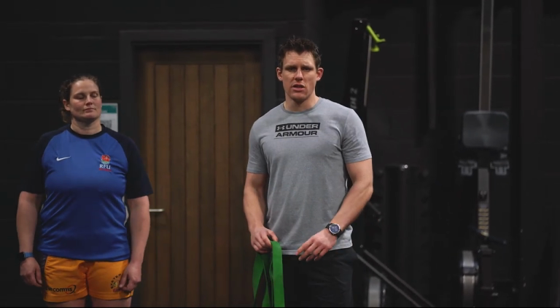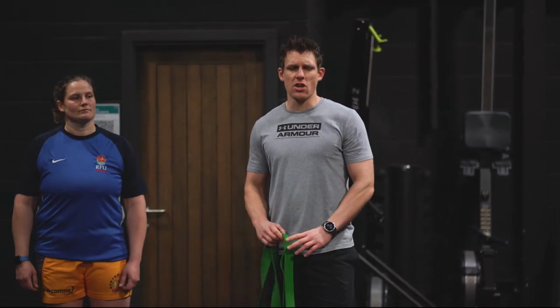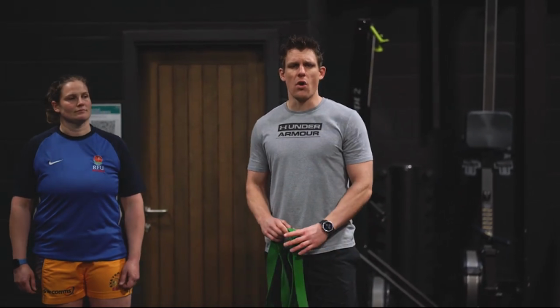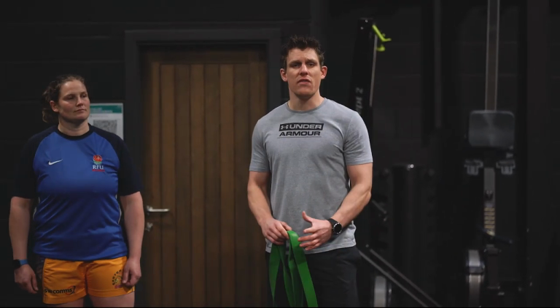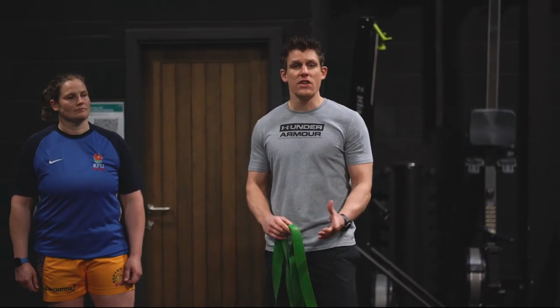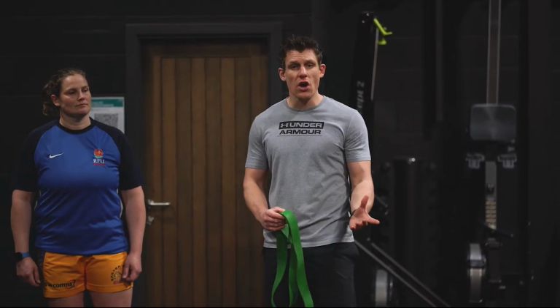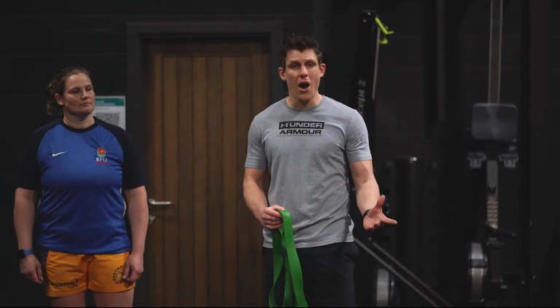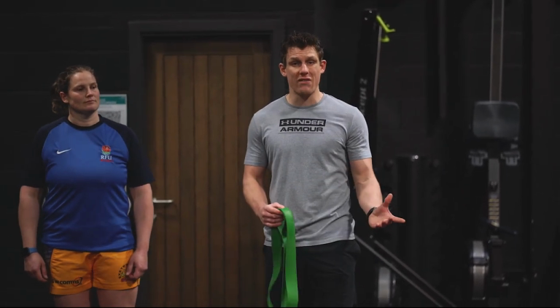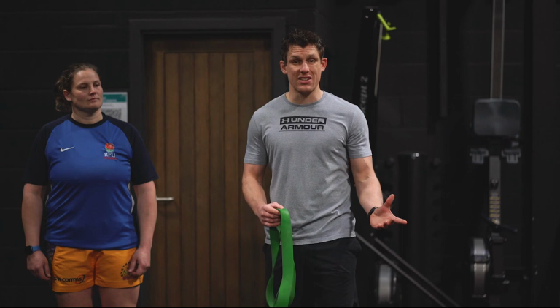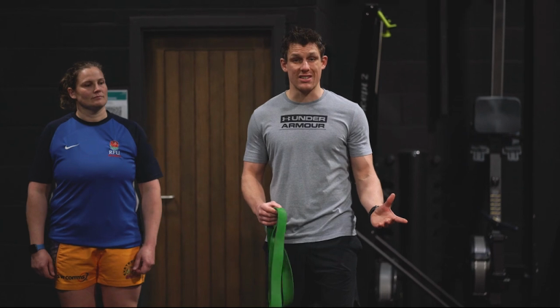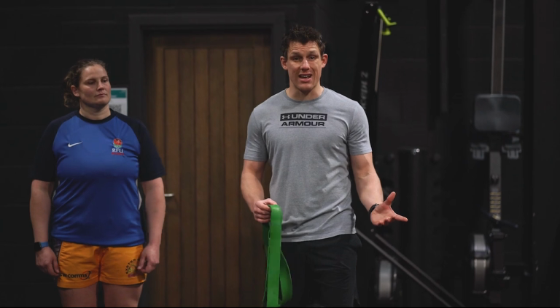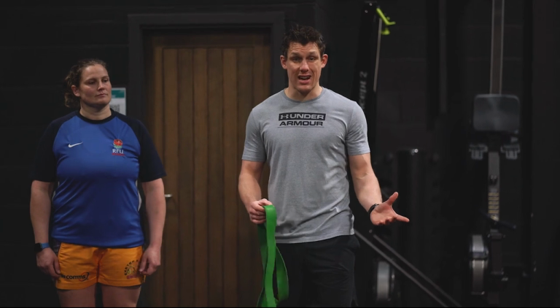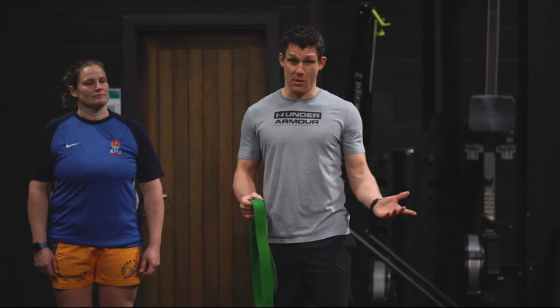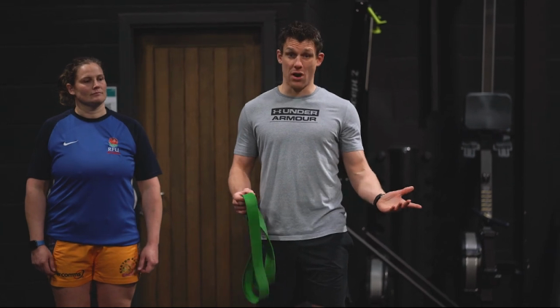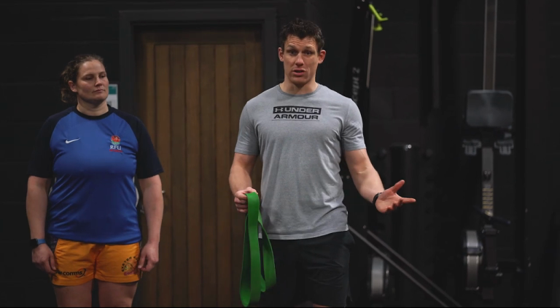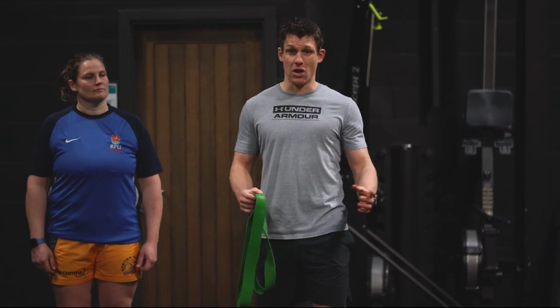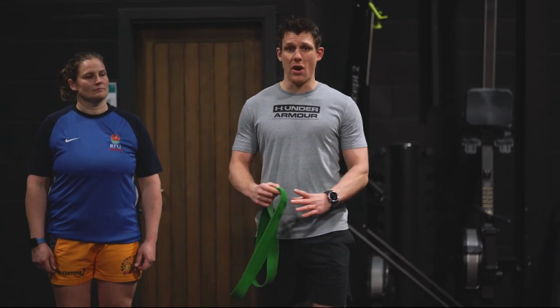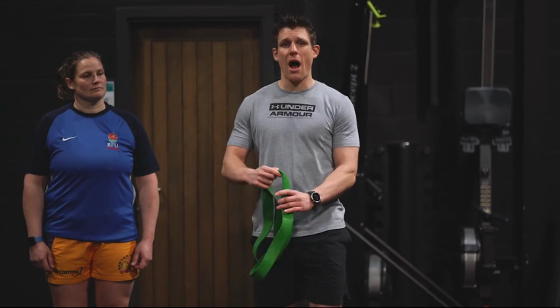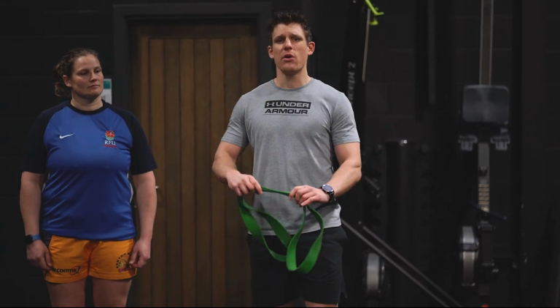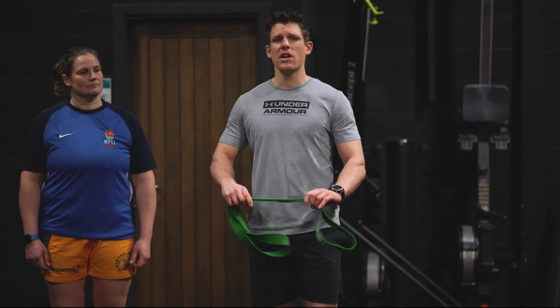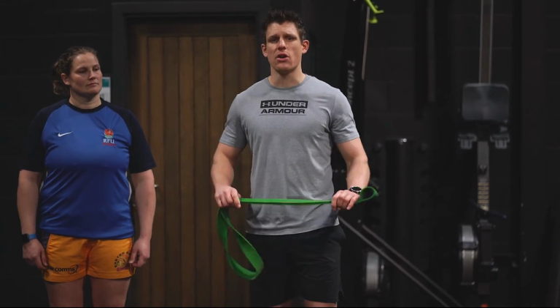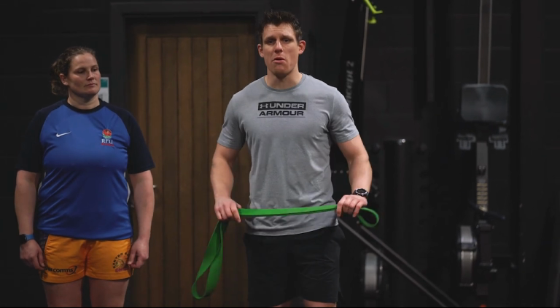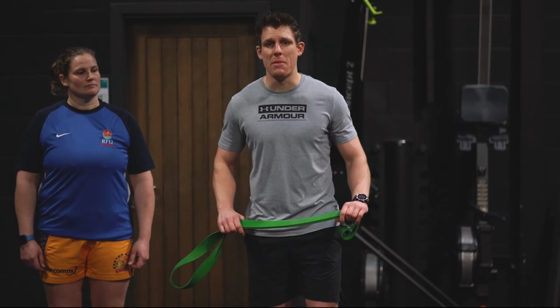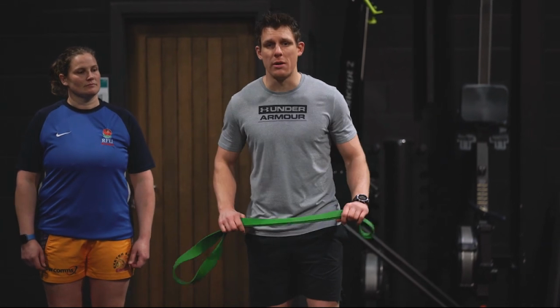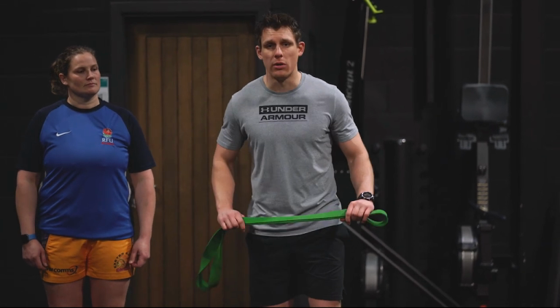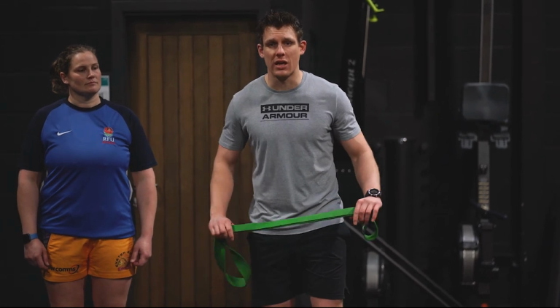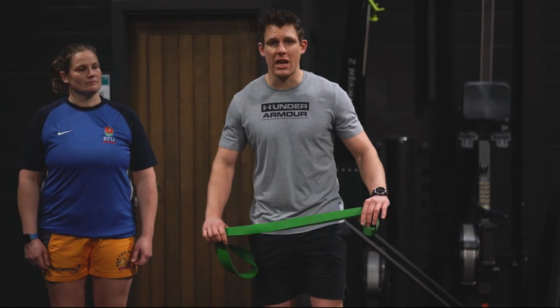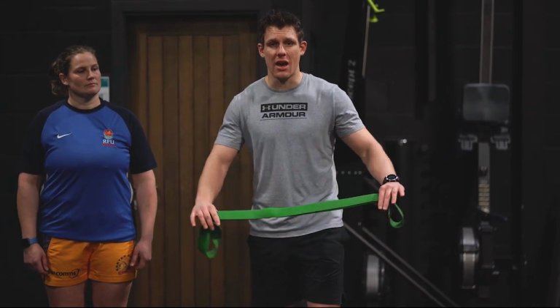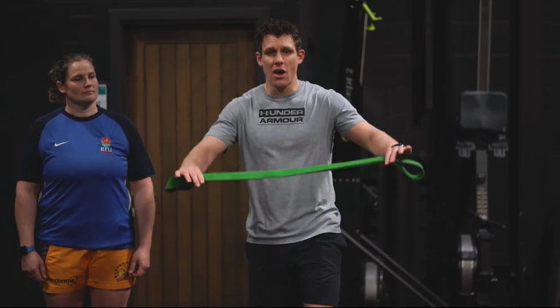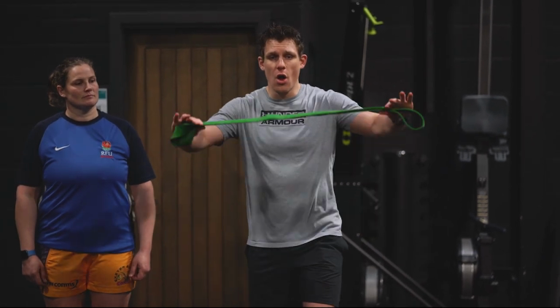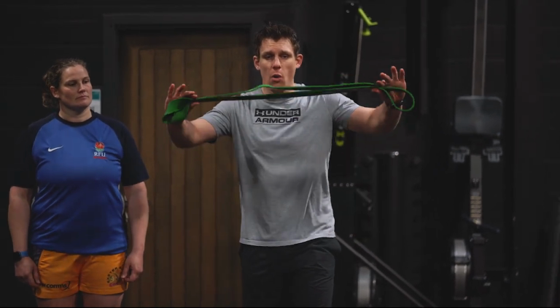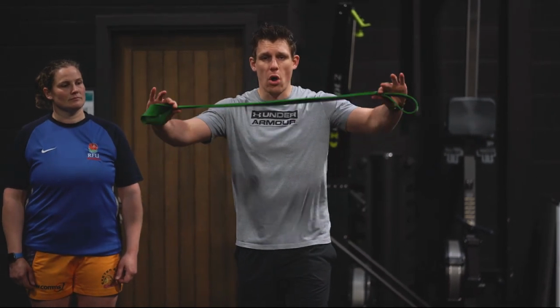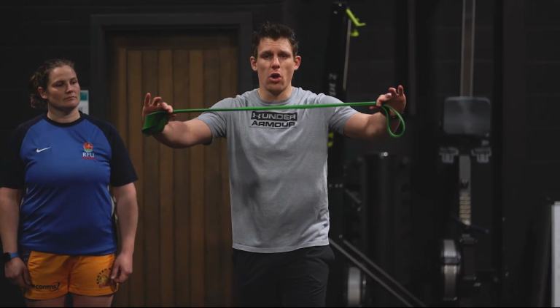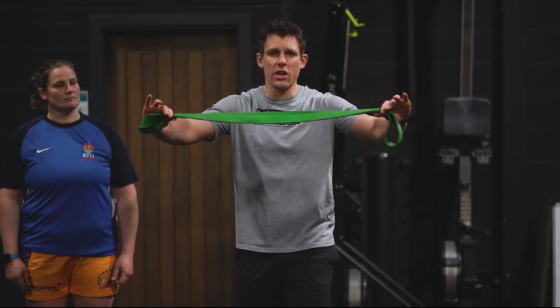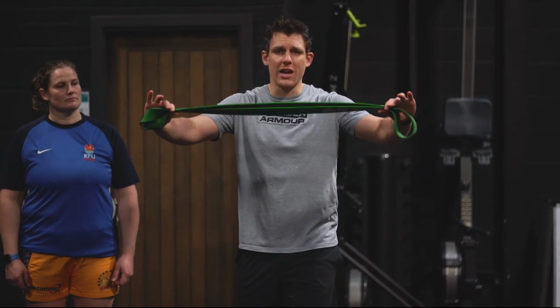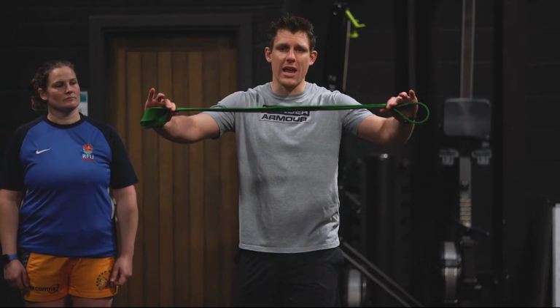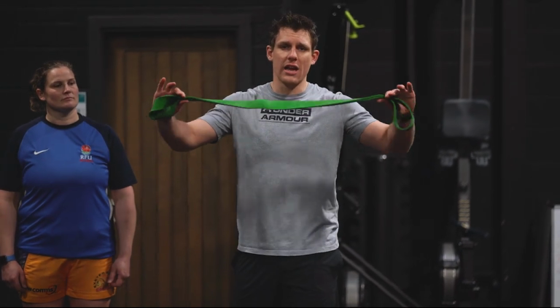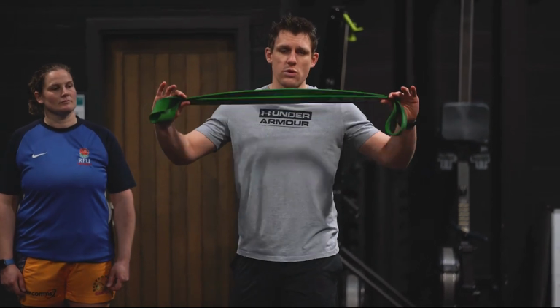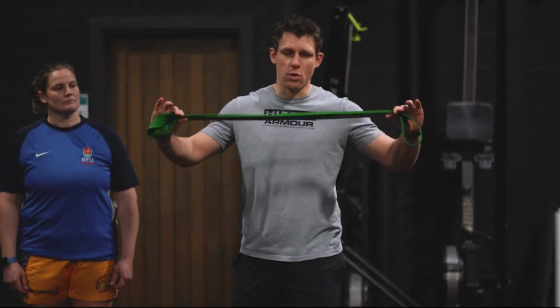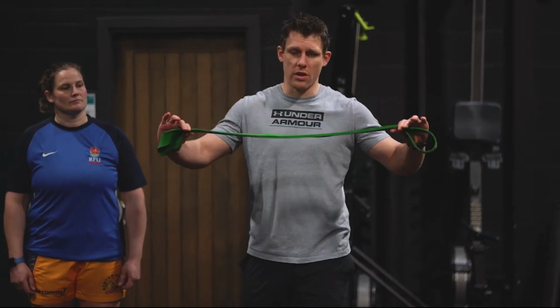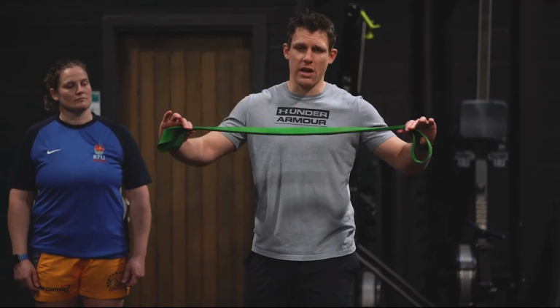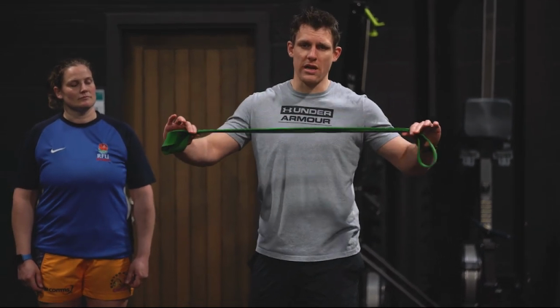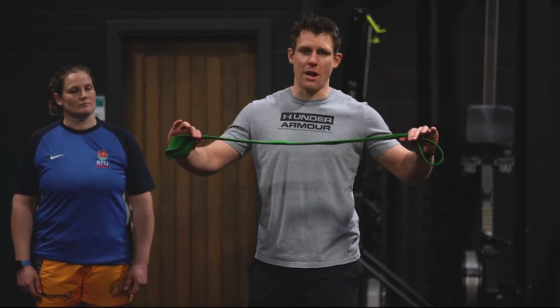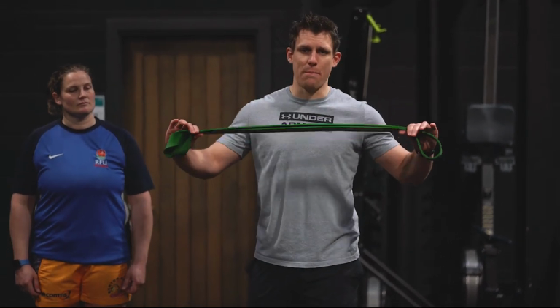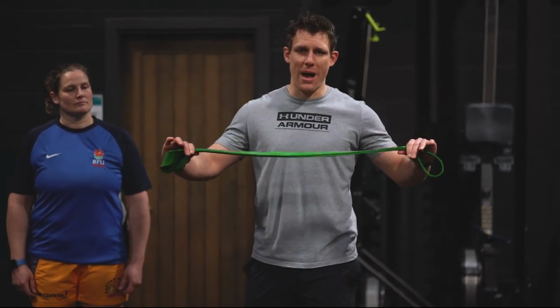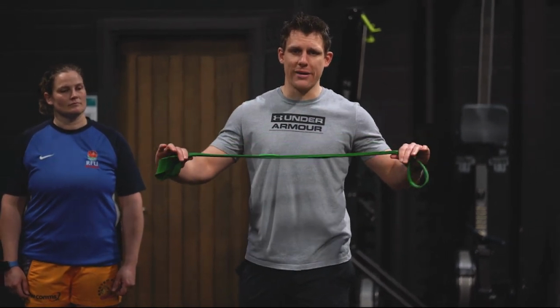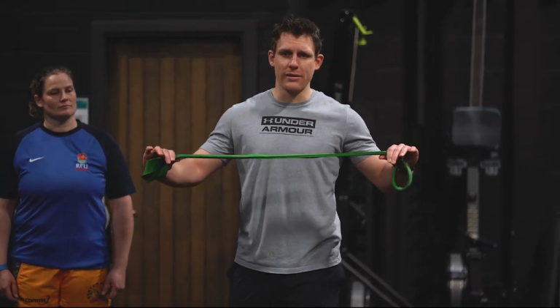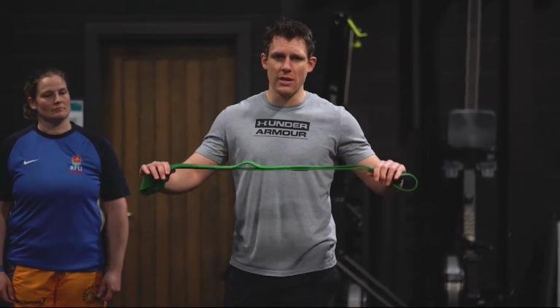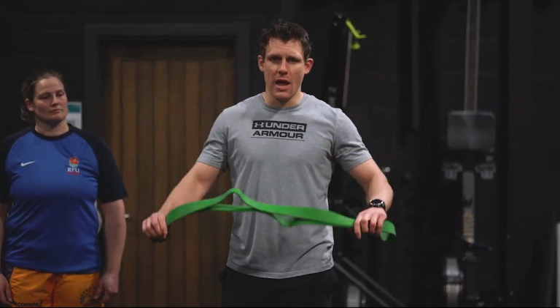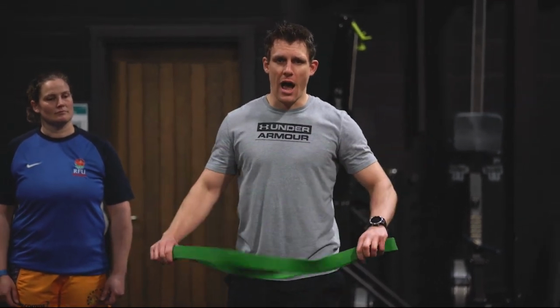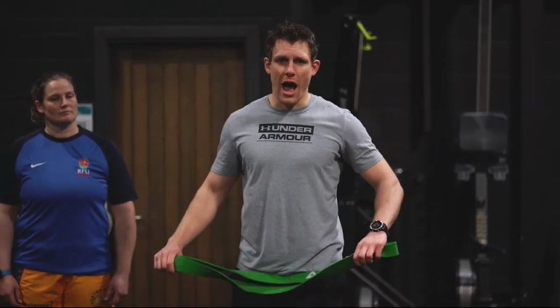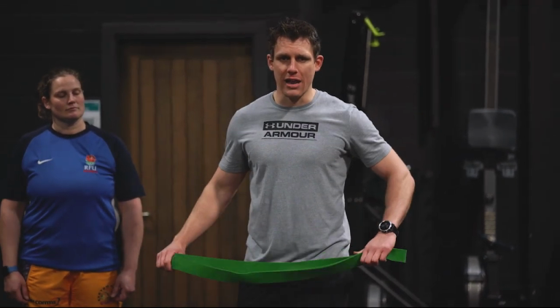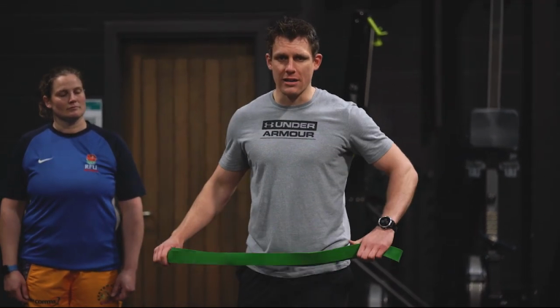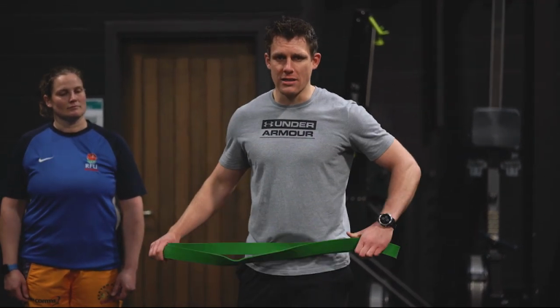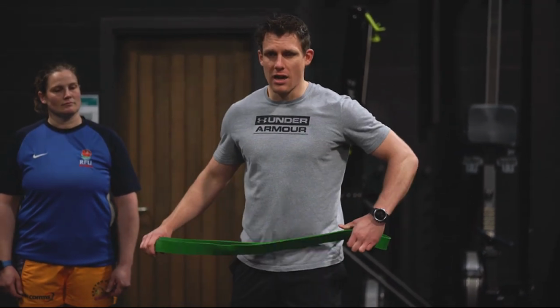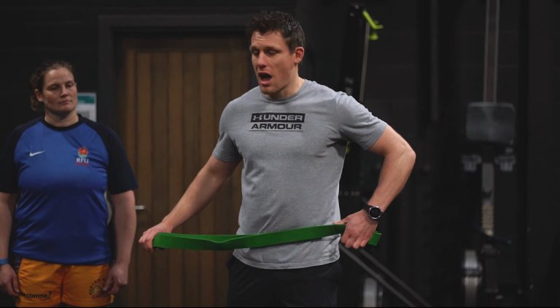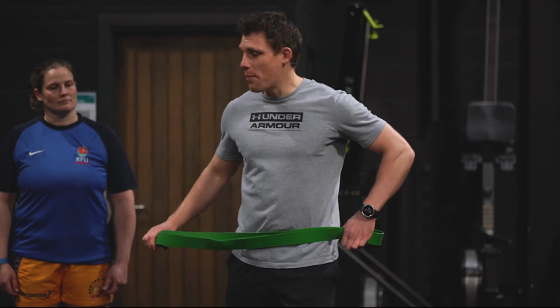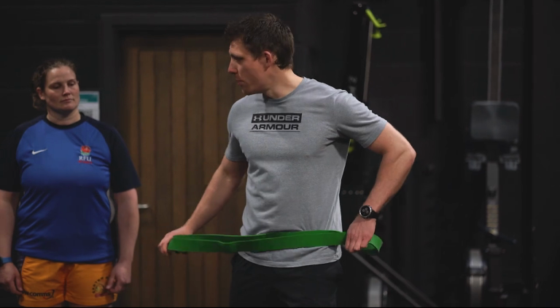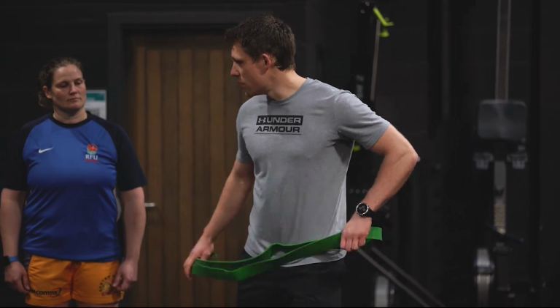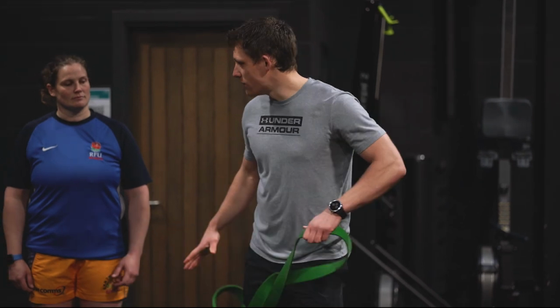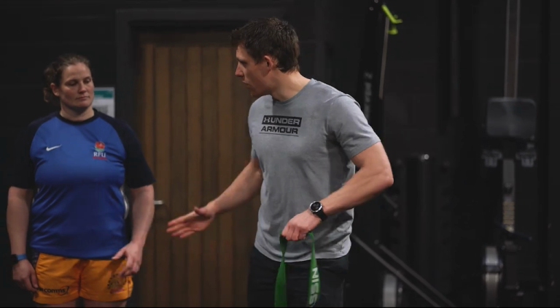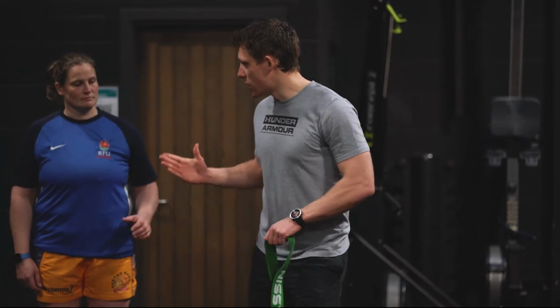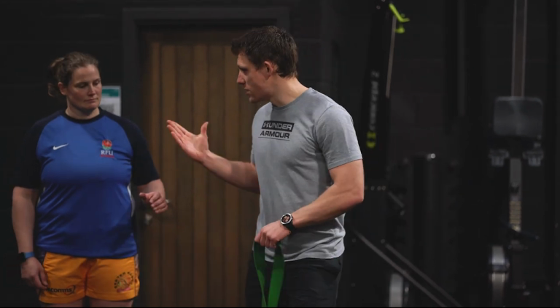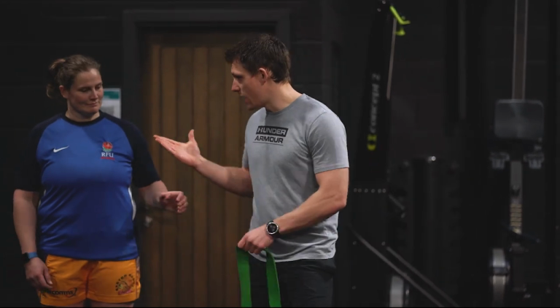So if you don't have a sled like most of us don't, how can you do it with minimal gear? Well, all you need is one of these — a band and a budding volunteer.